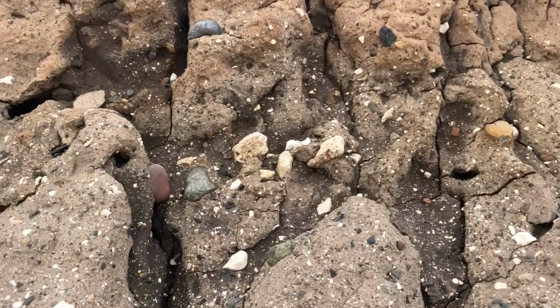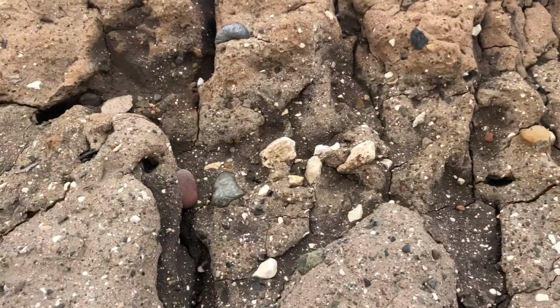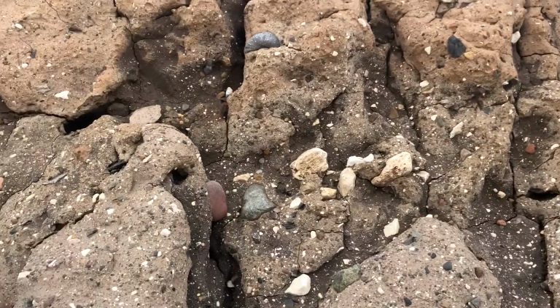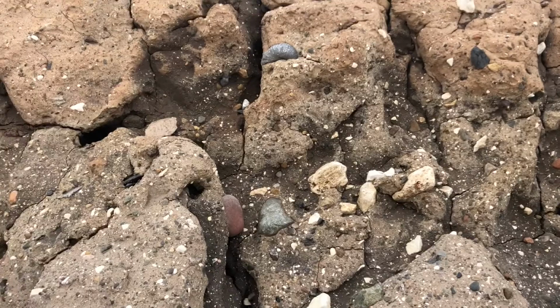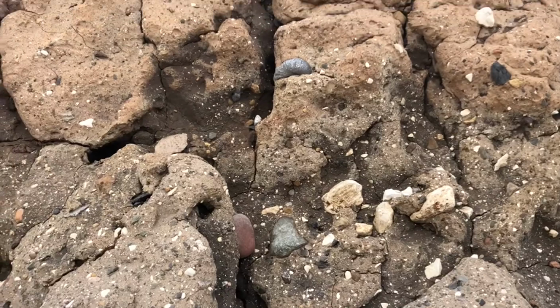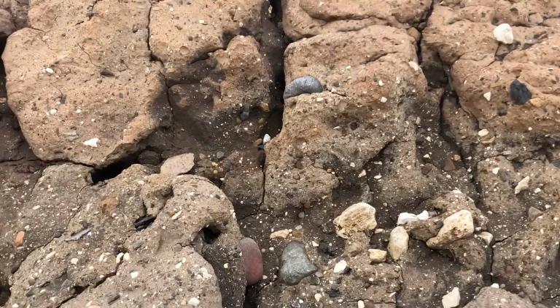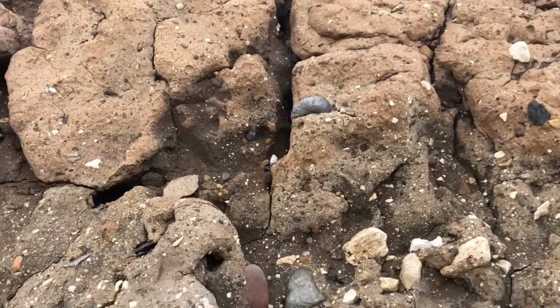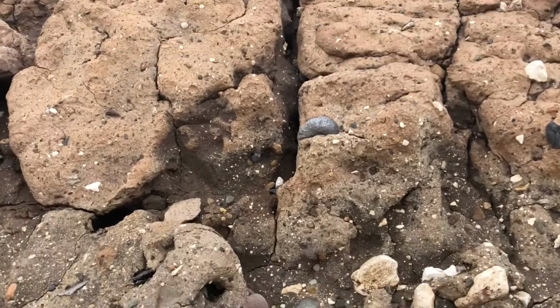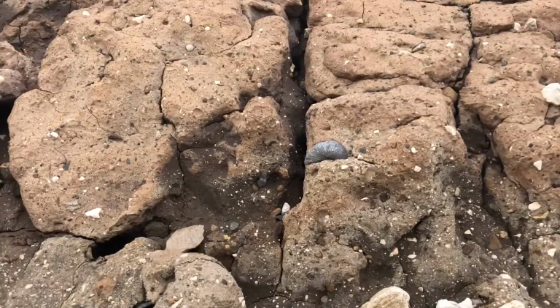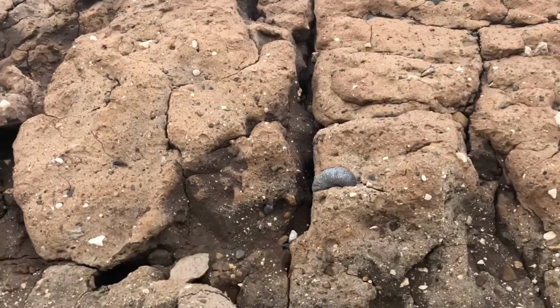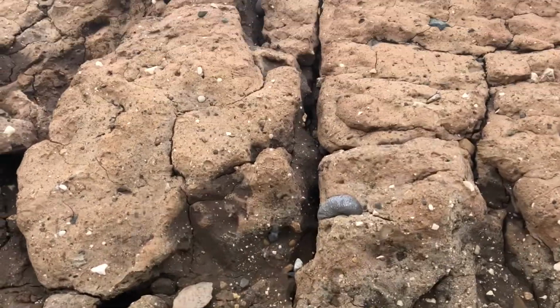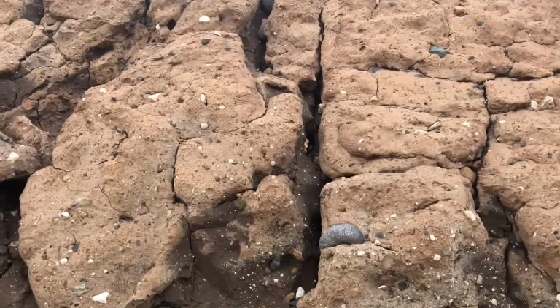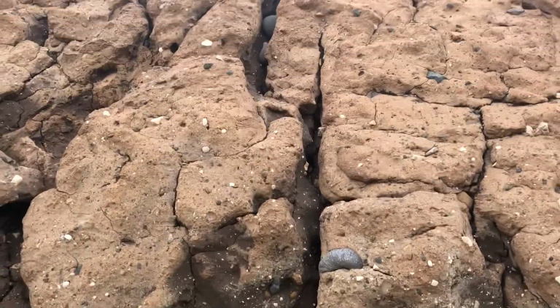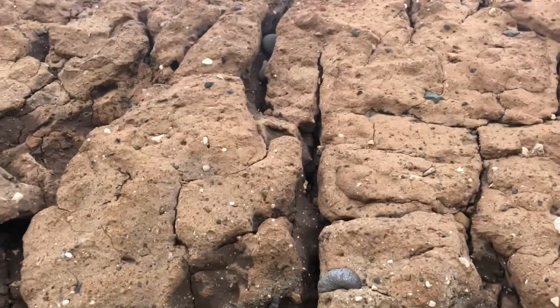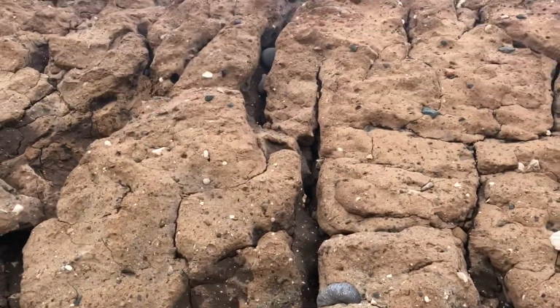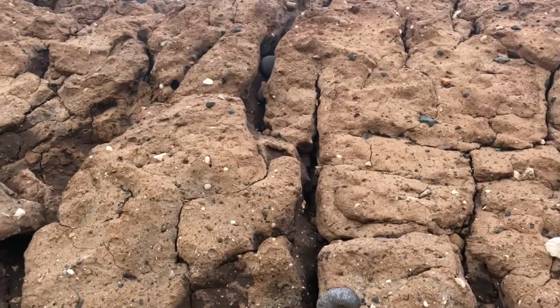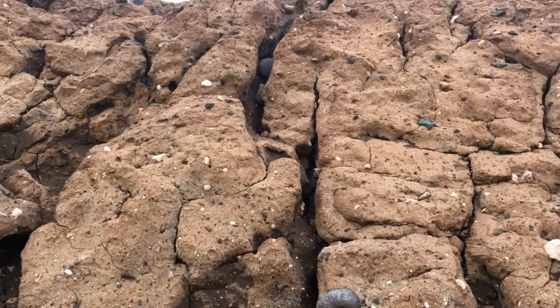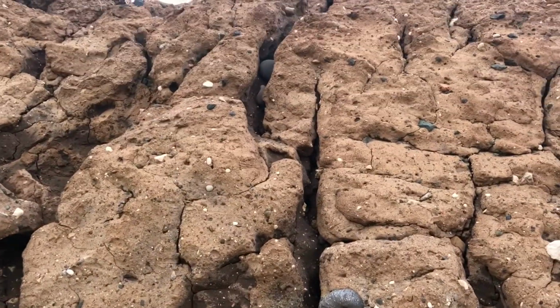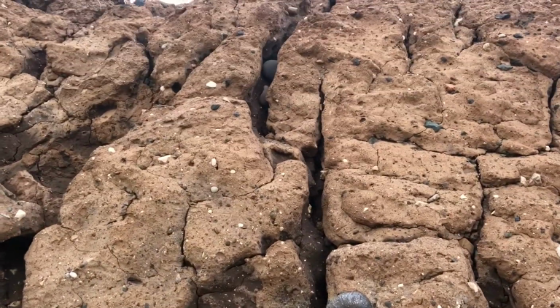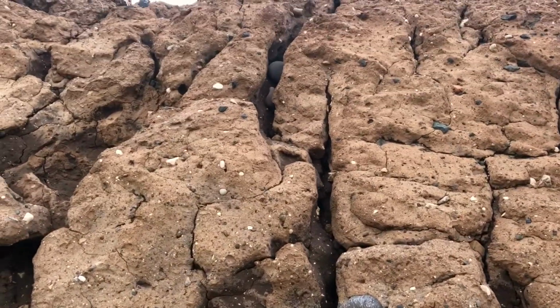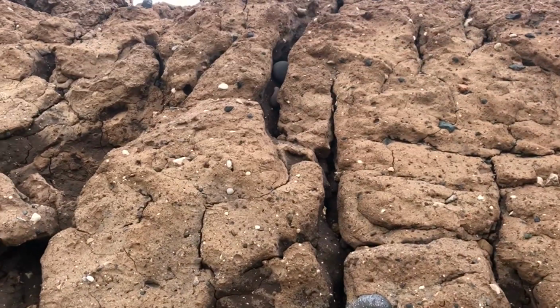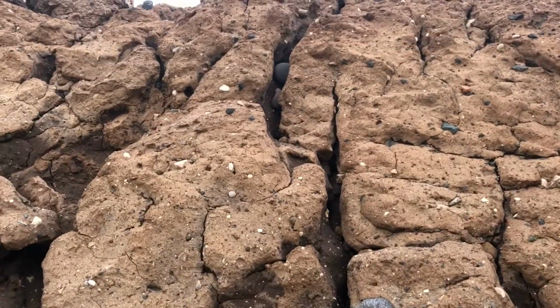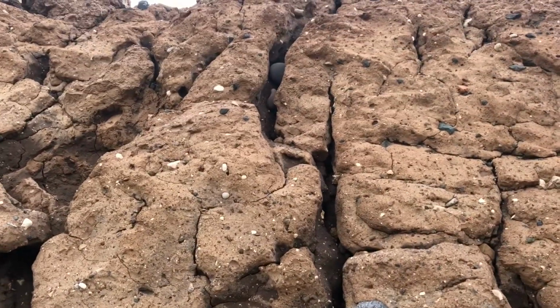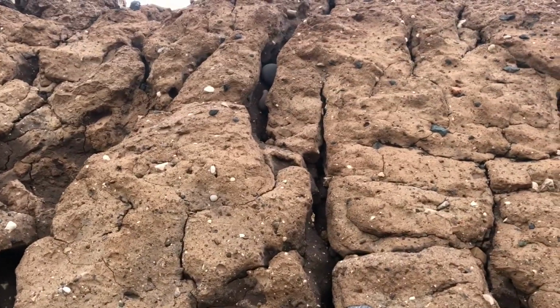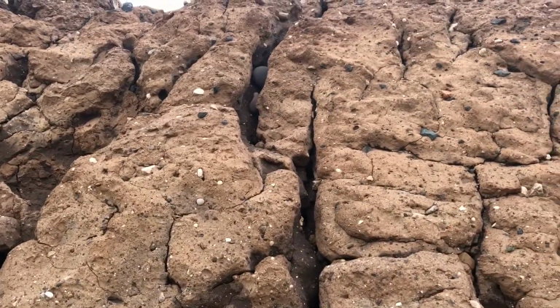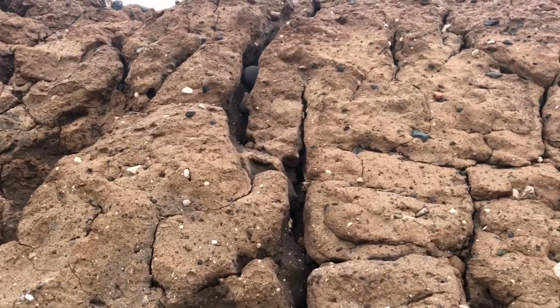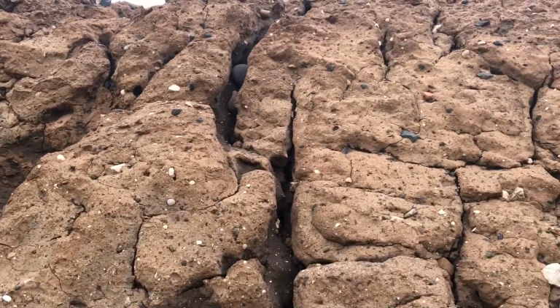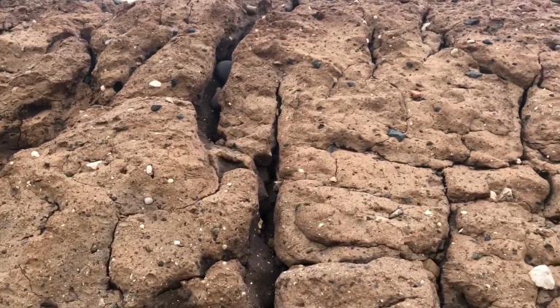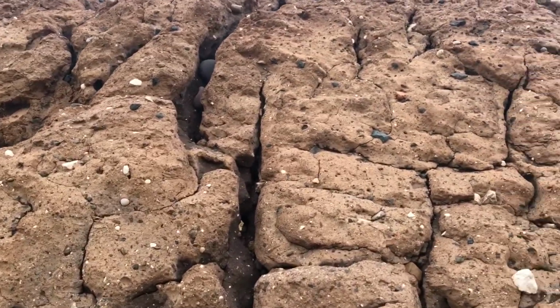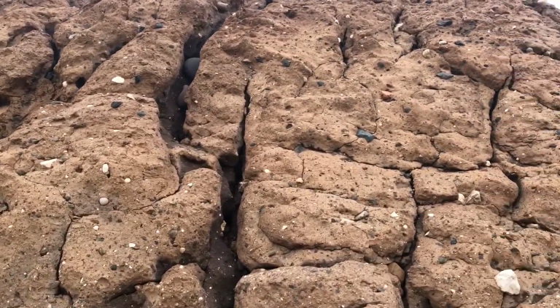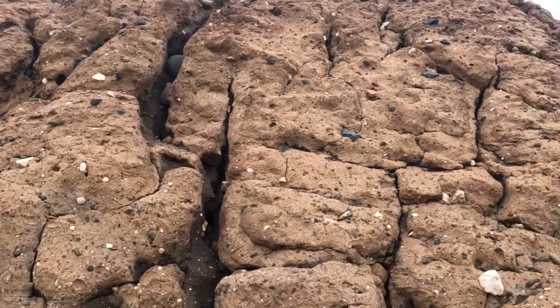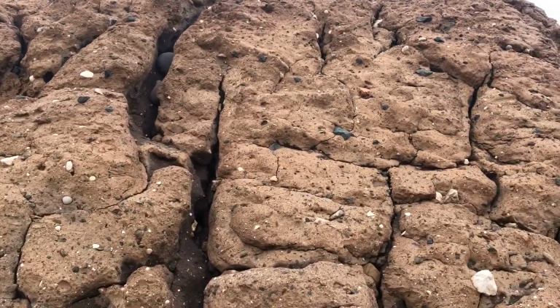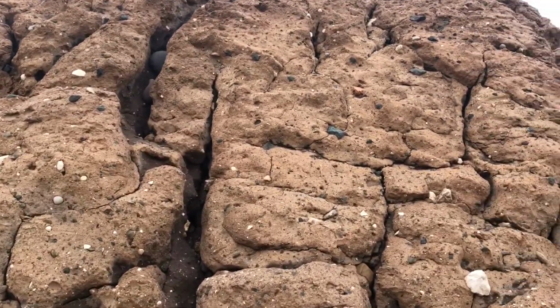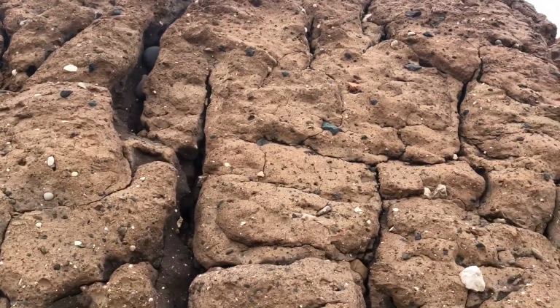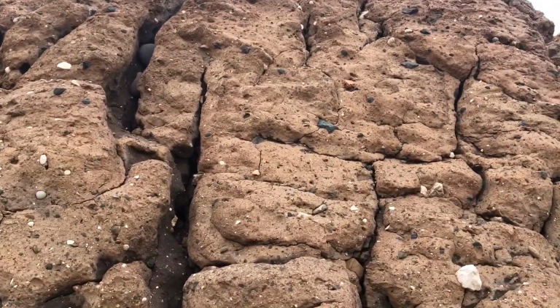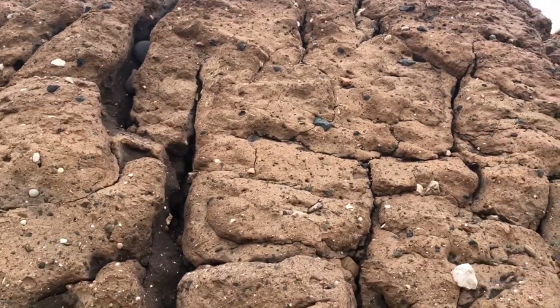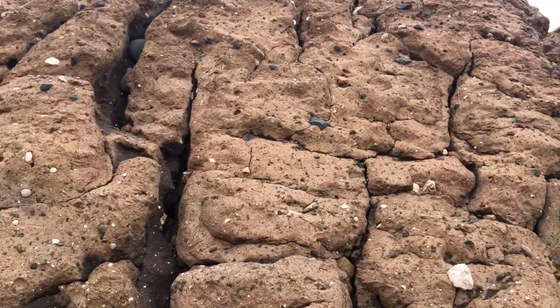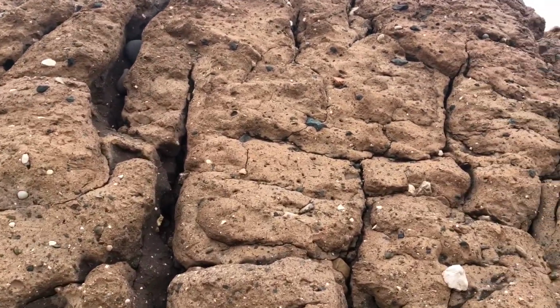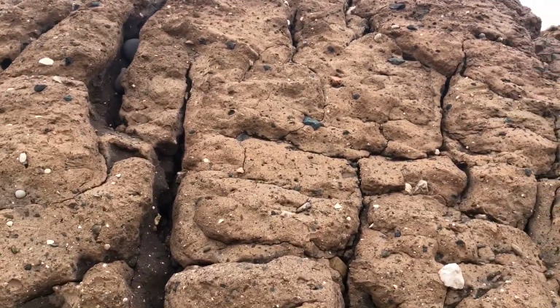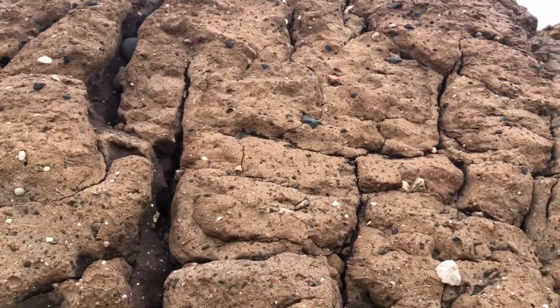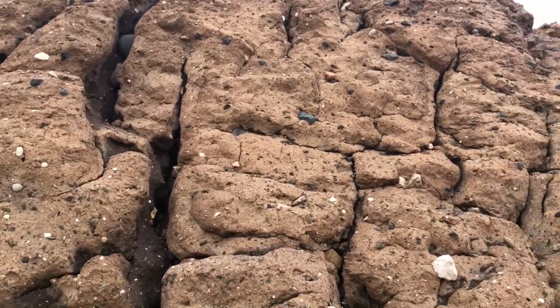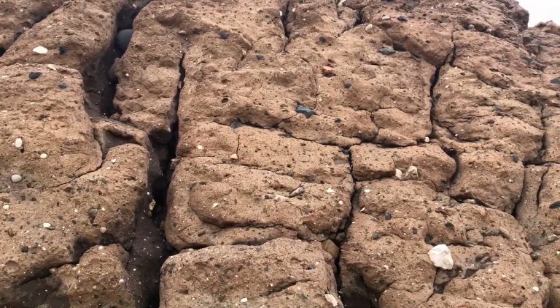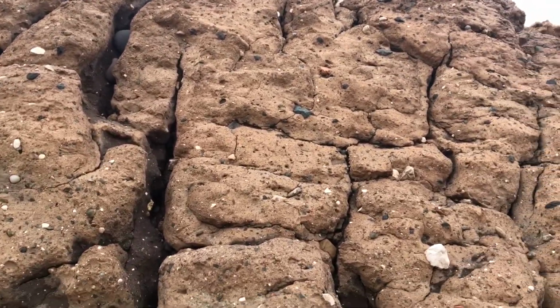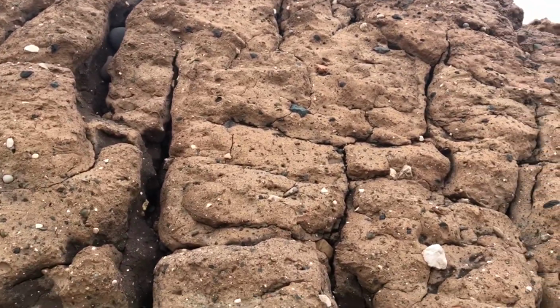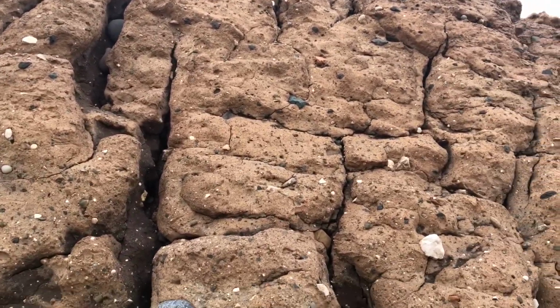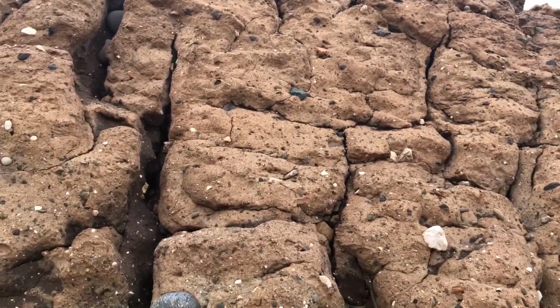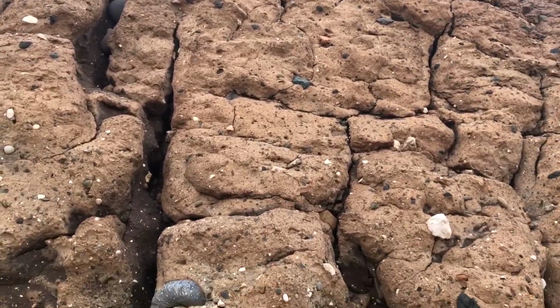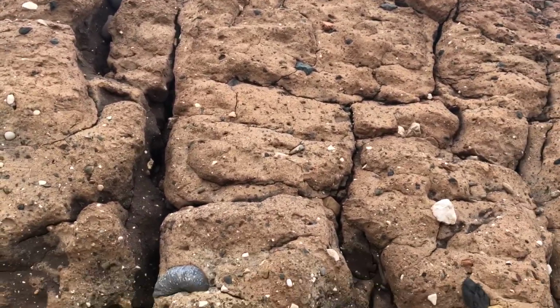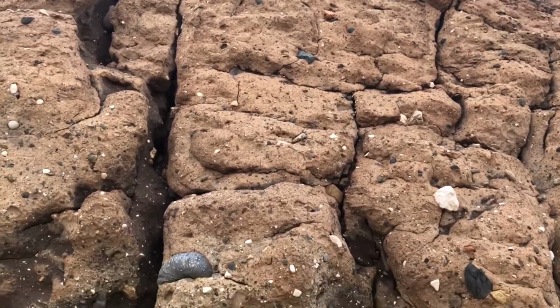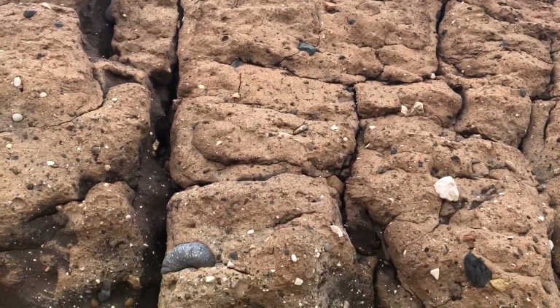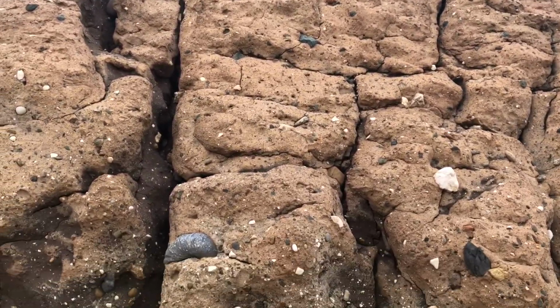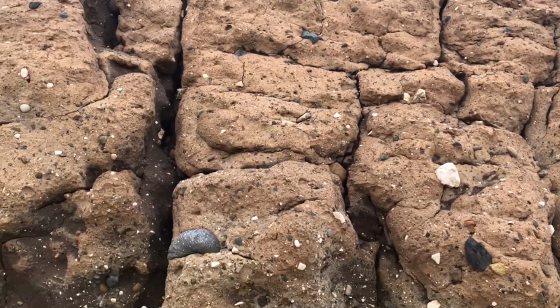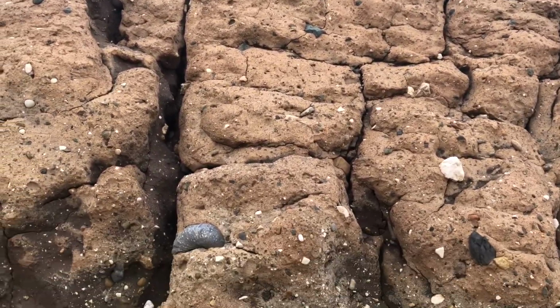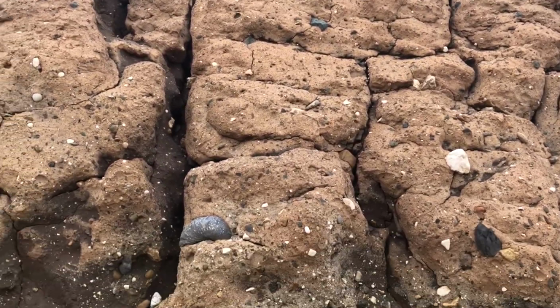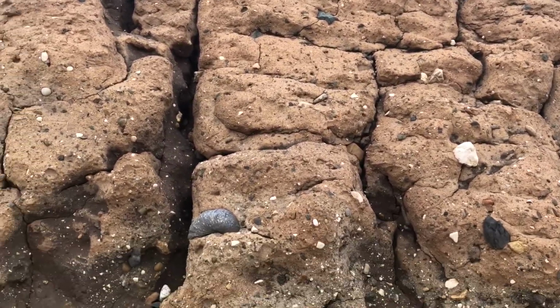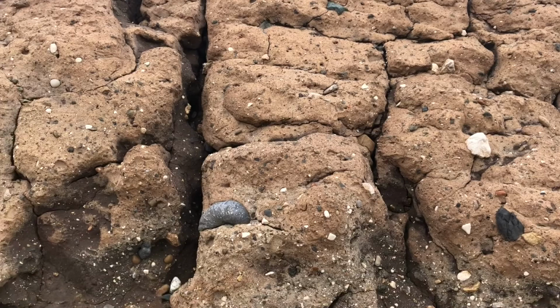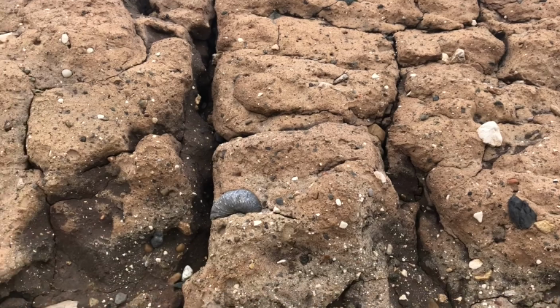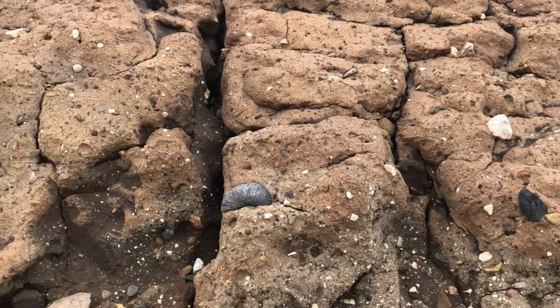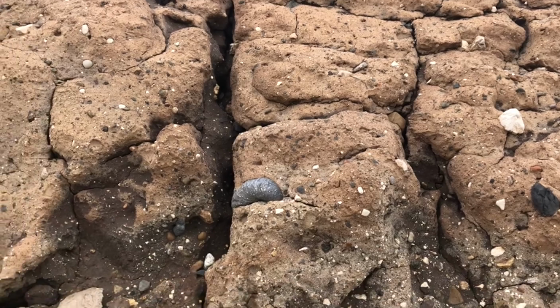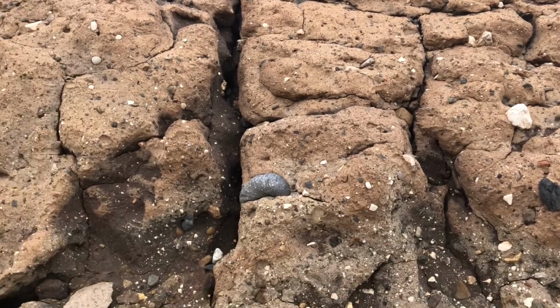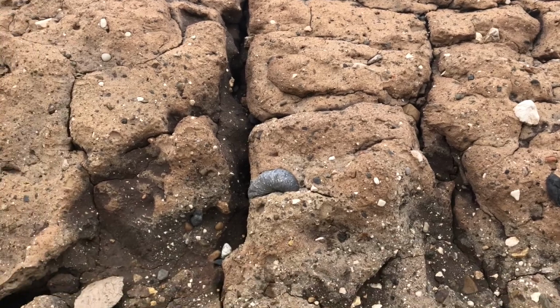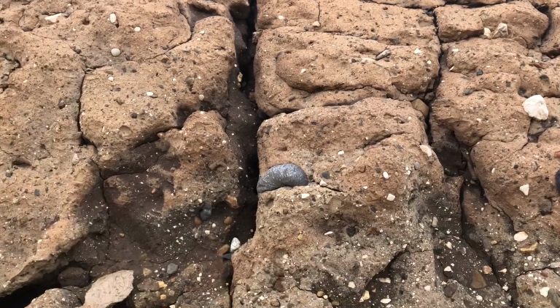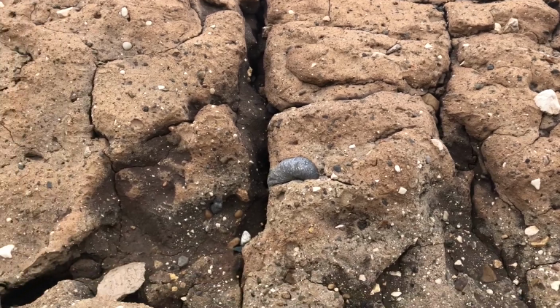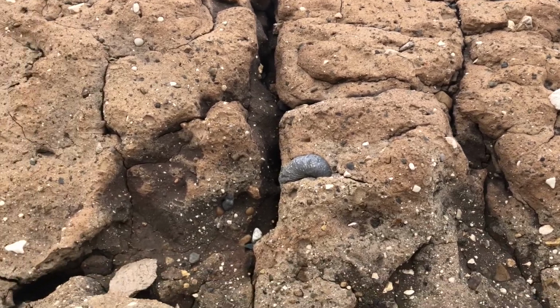I'm just looking up here guys. We've got another big gryphea — a big devil's toenail. There it is.